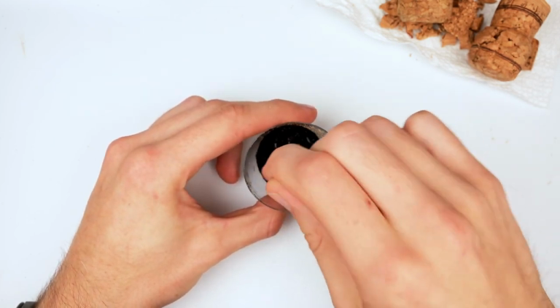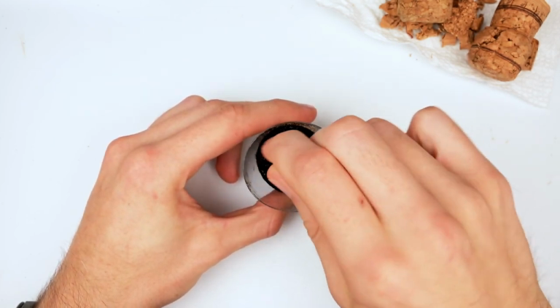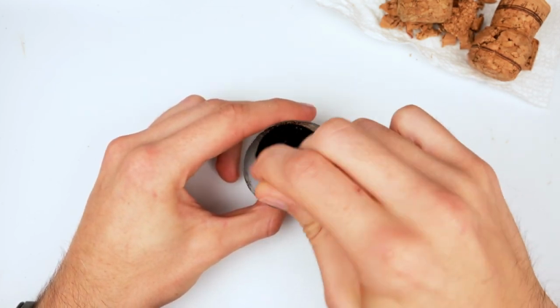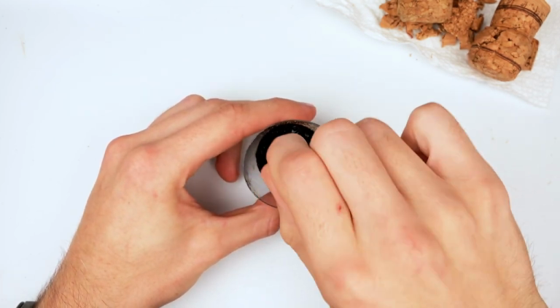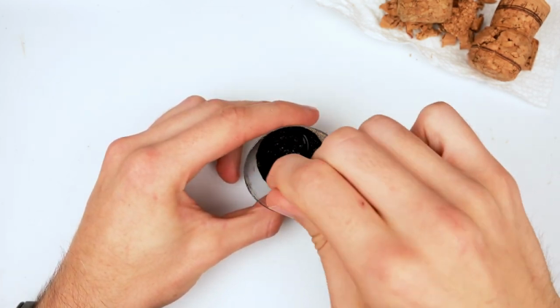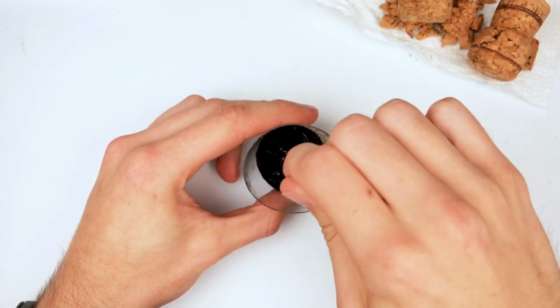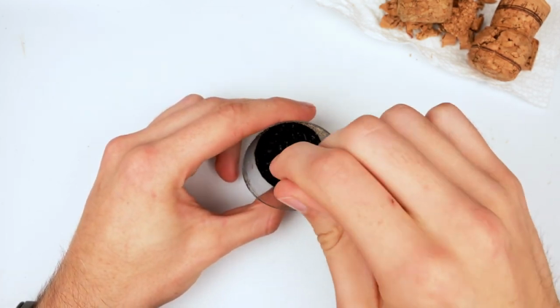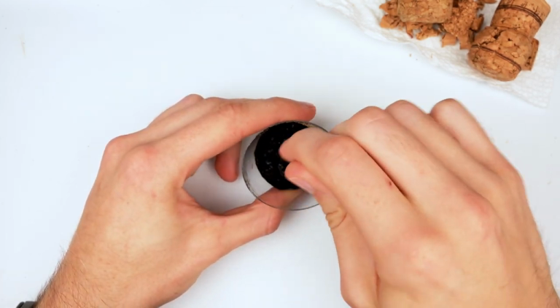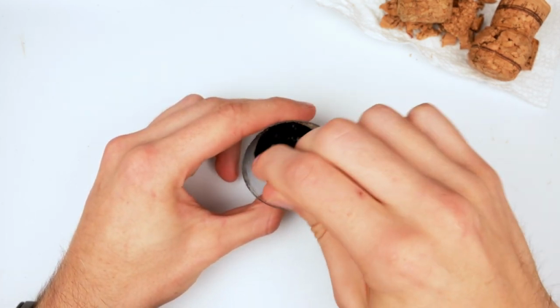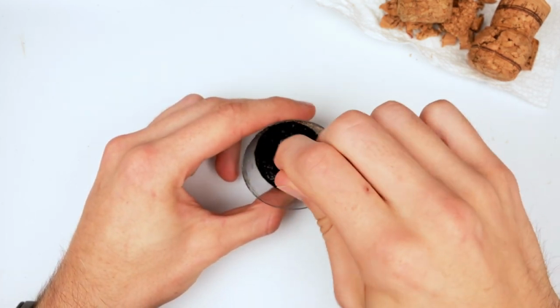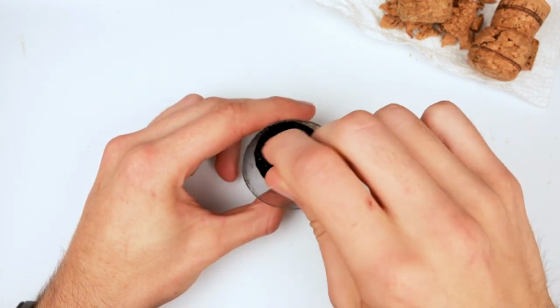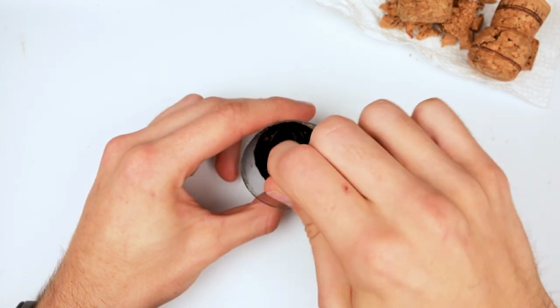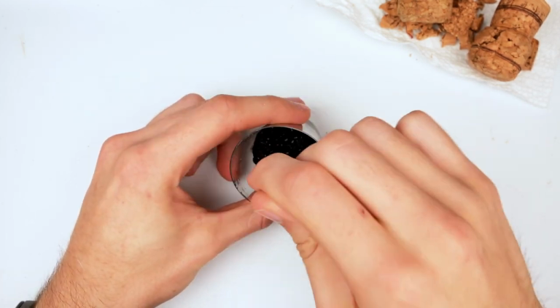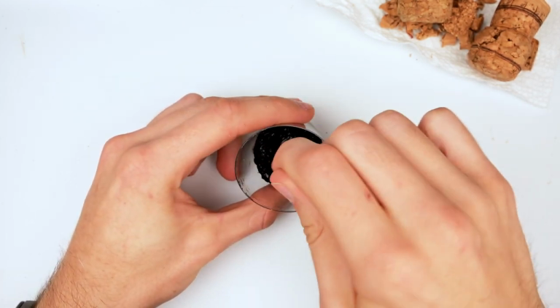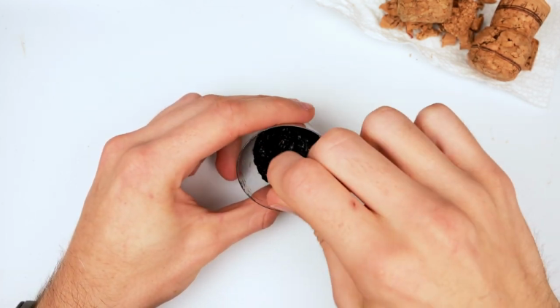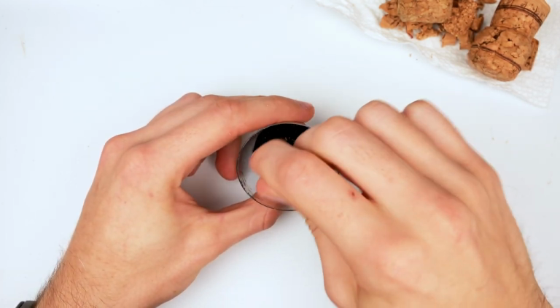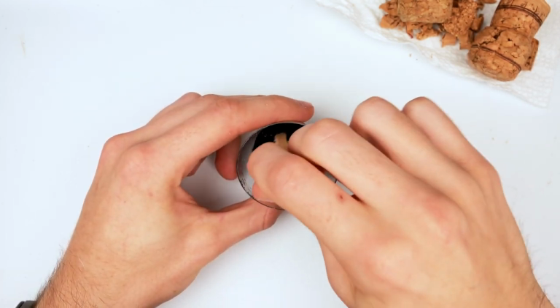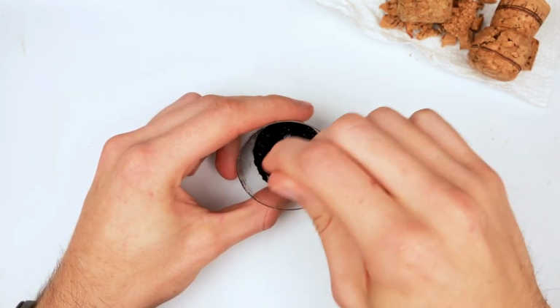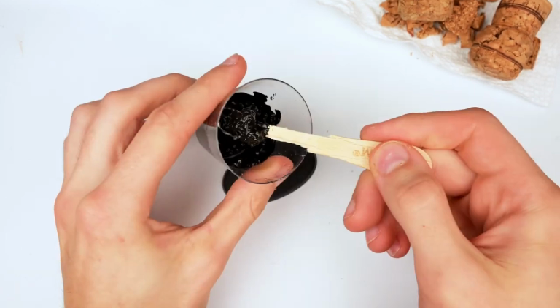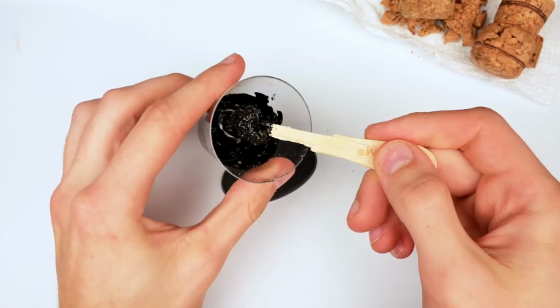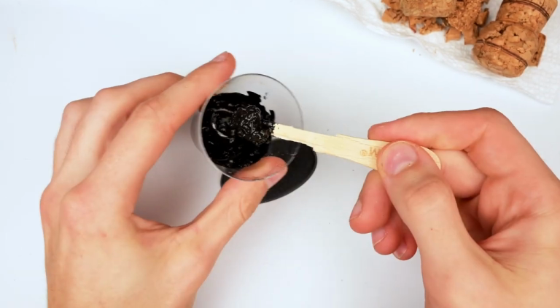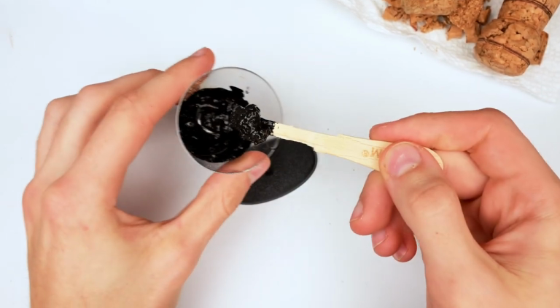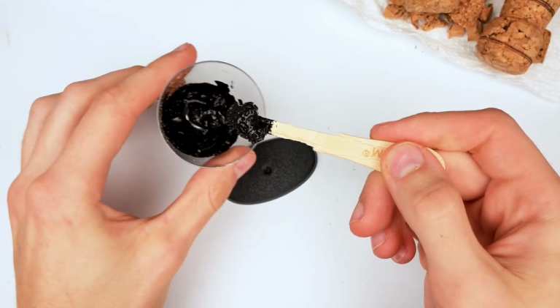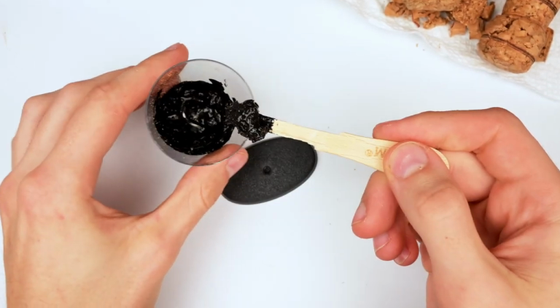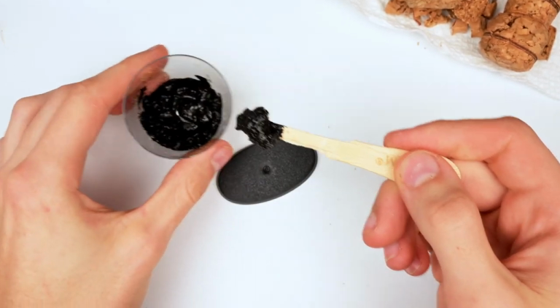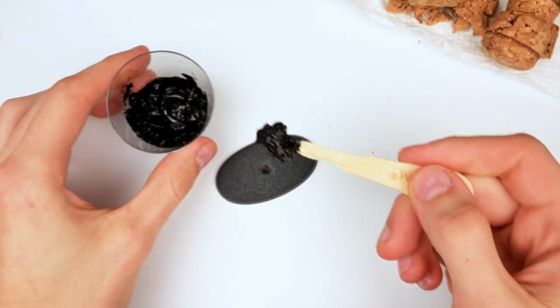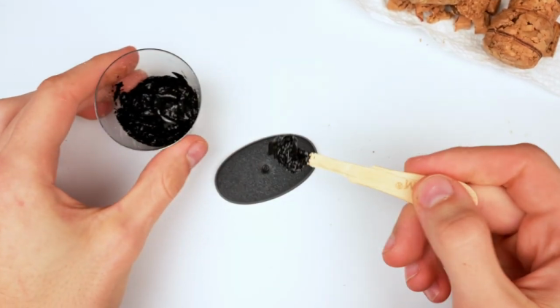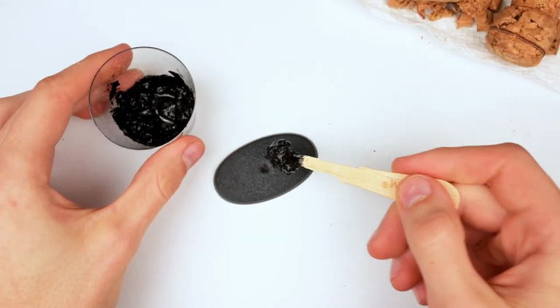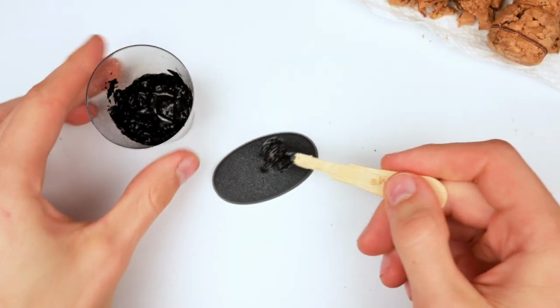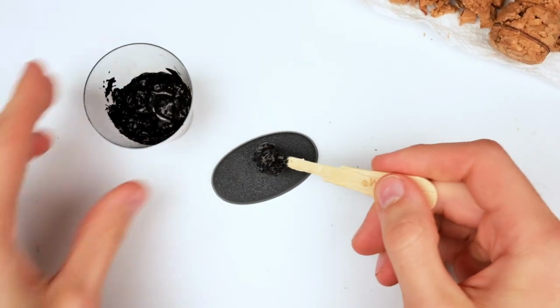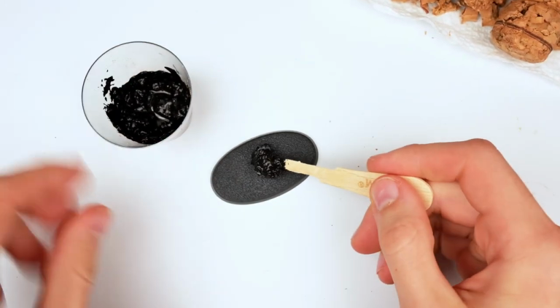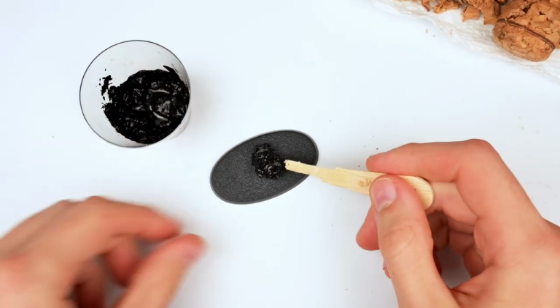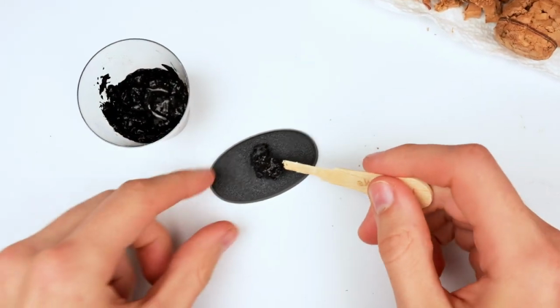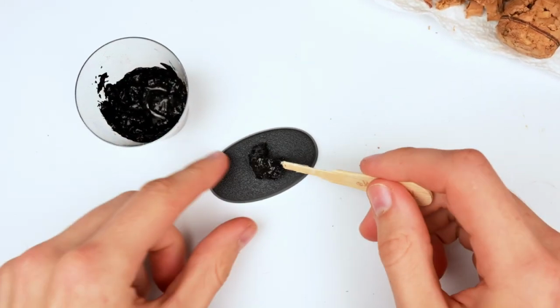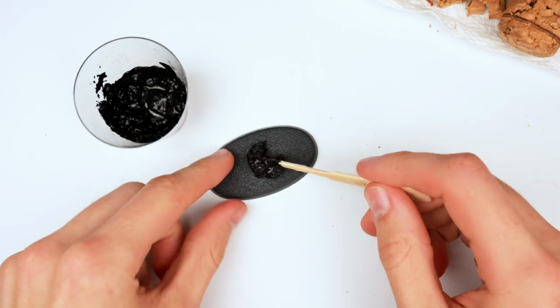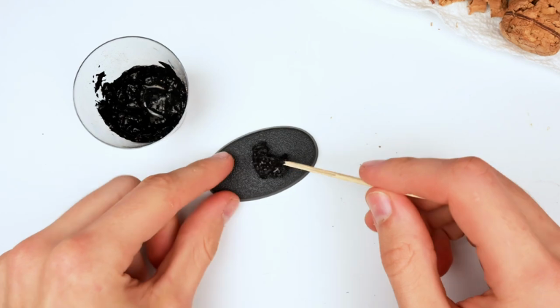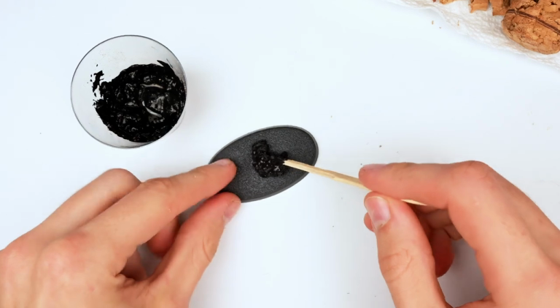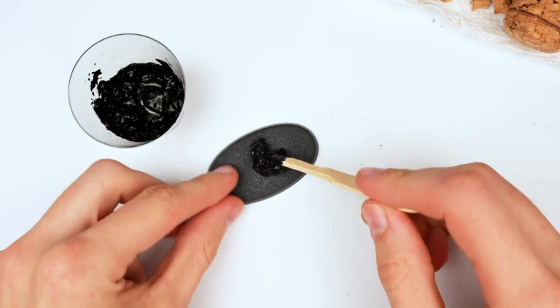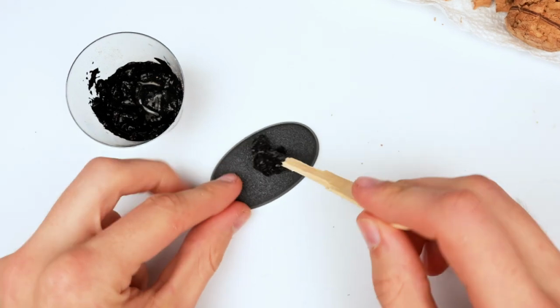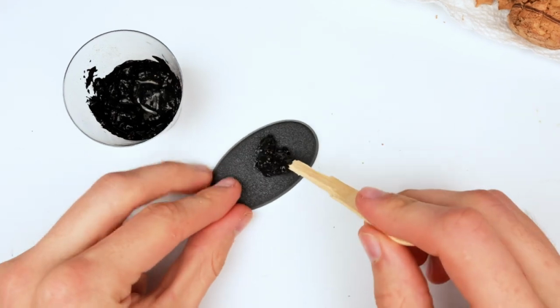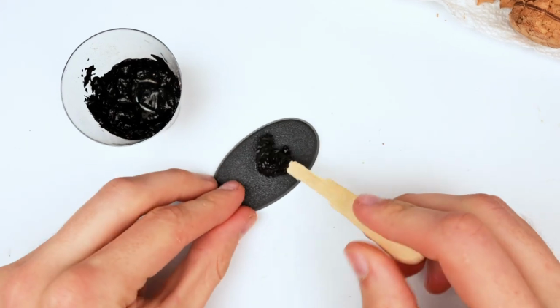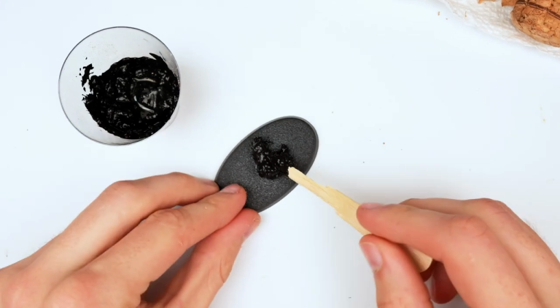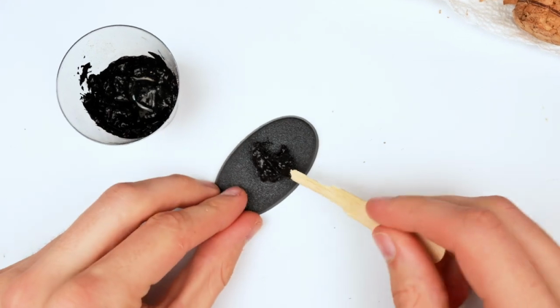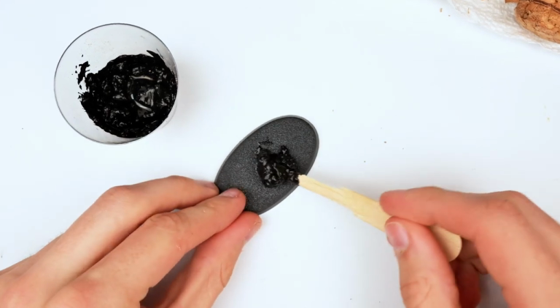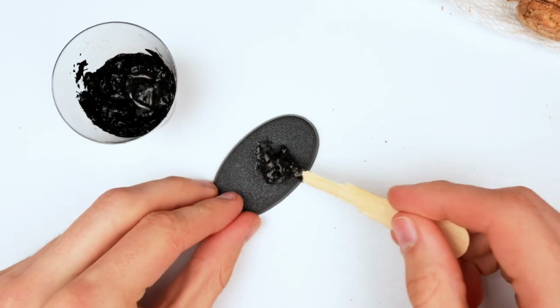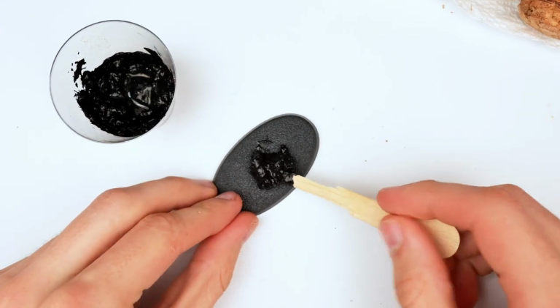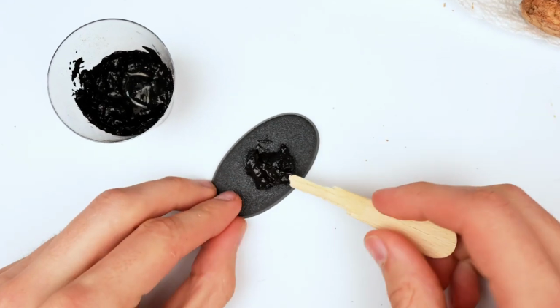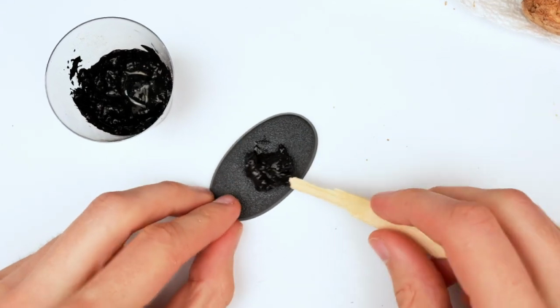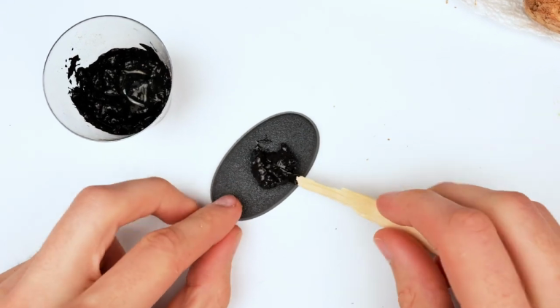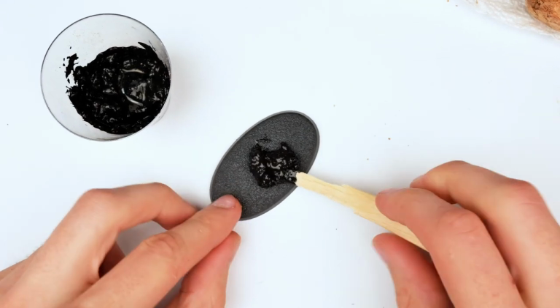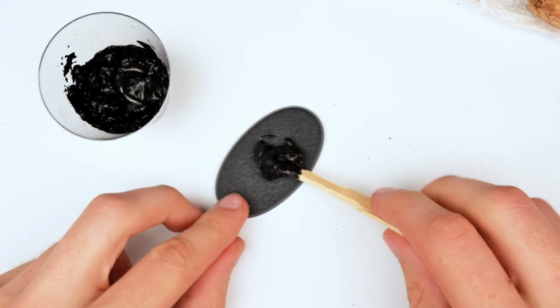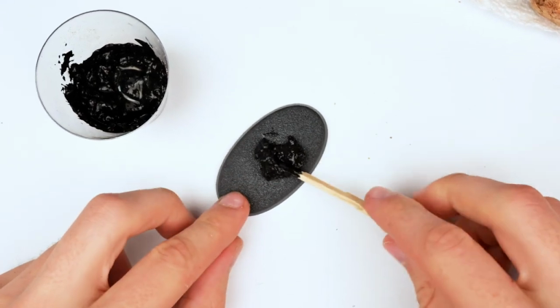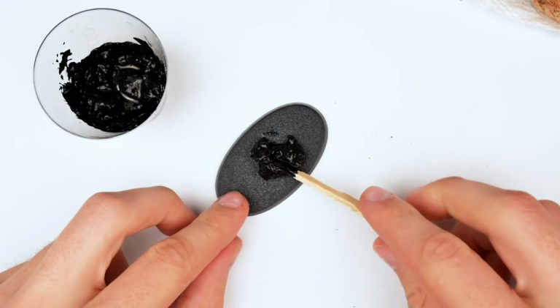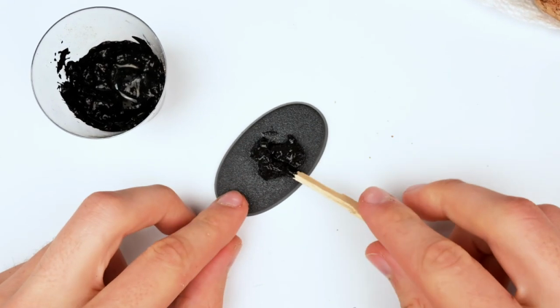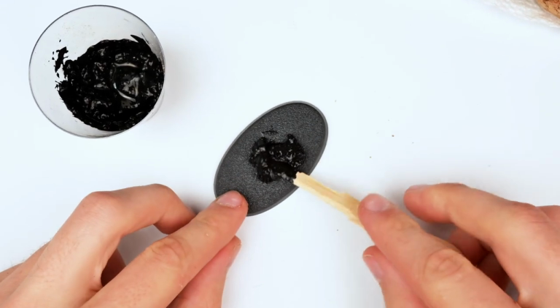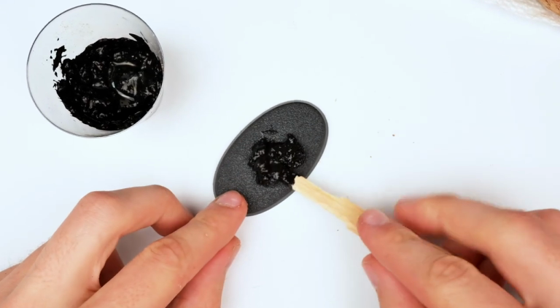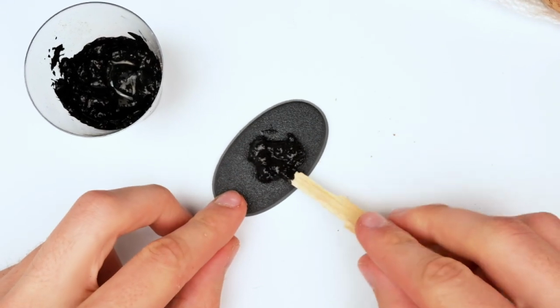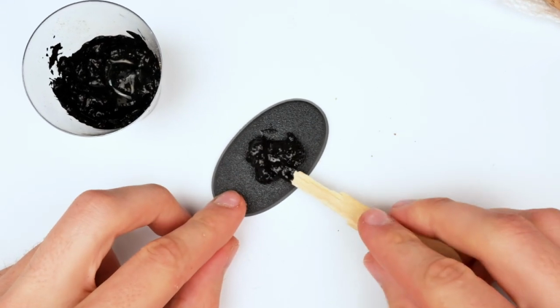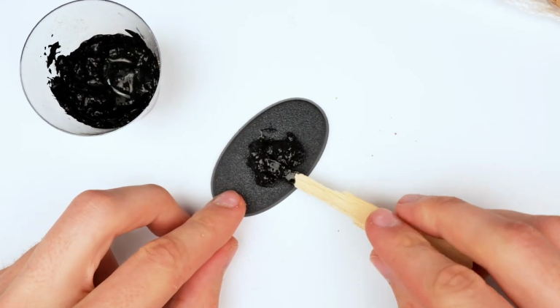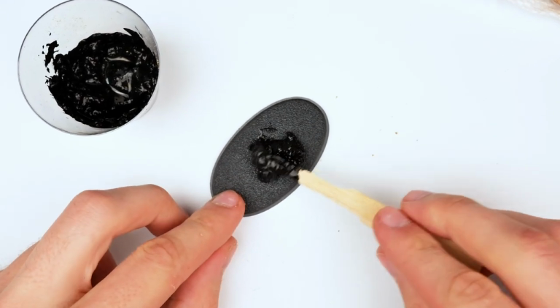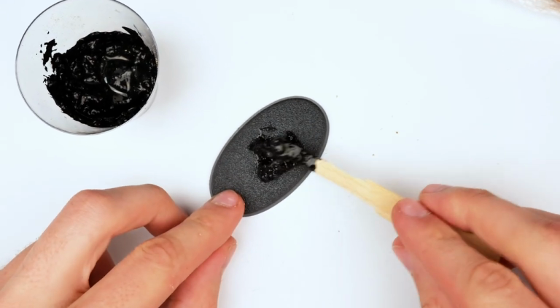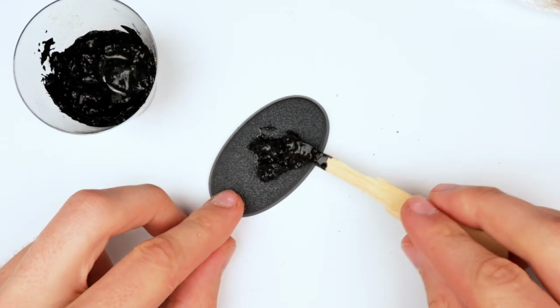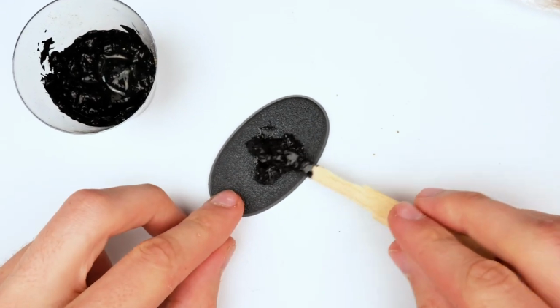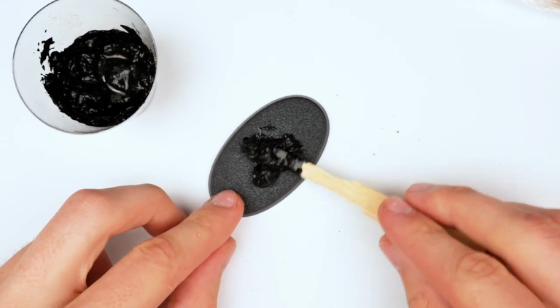I tried mixing the entire thing, and at this point I considered using PVA glue but decided against it because I felt it was unnecessary.